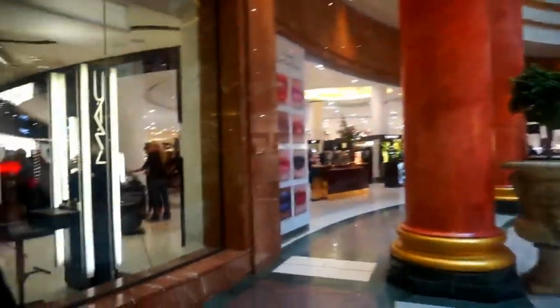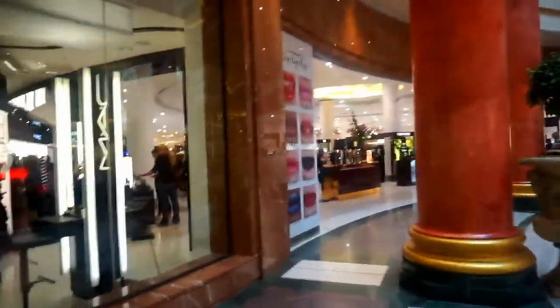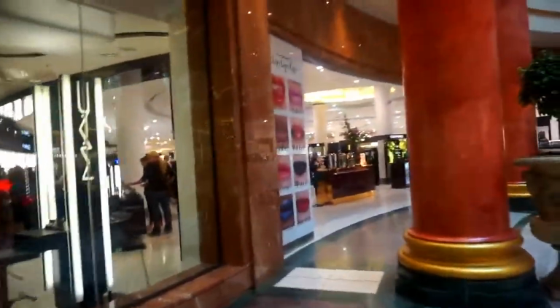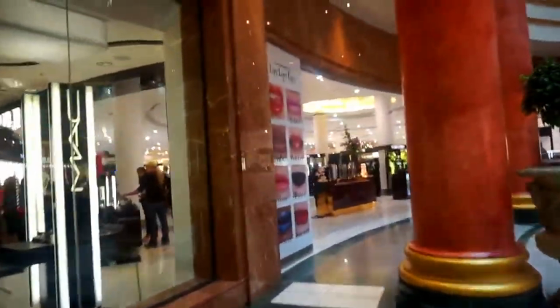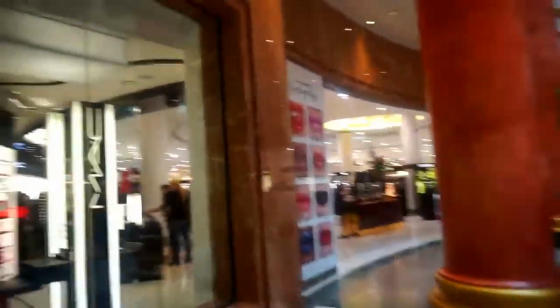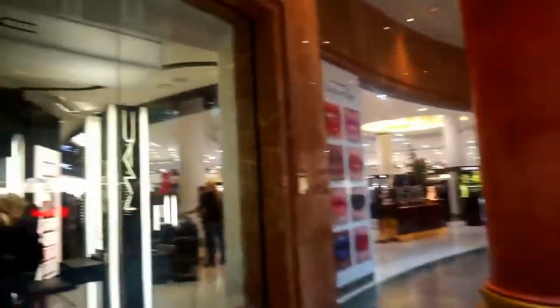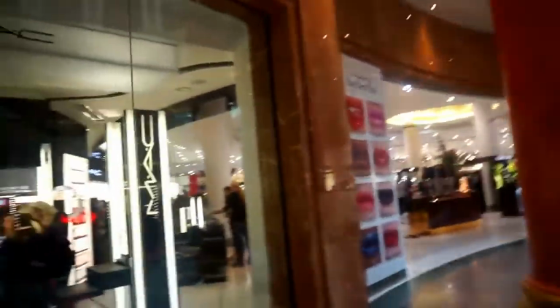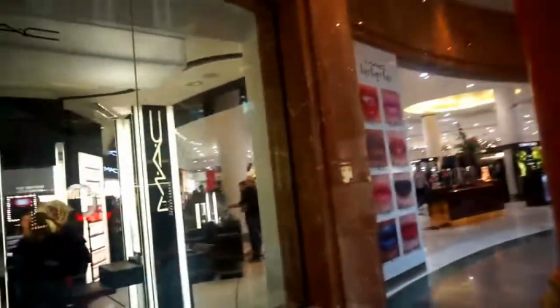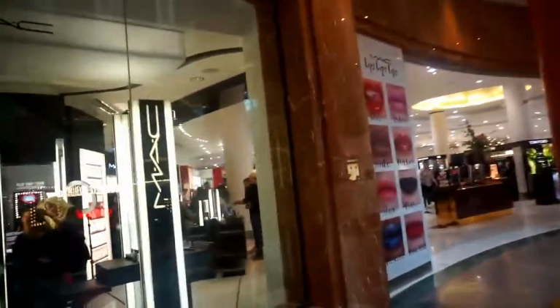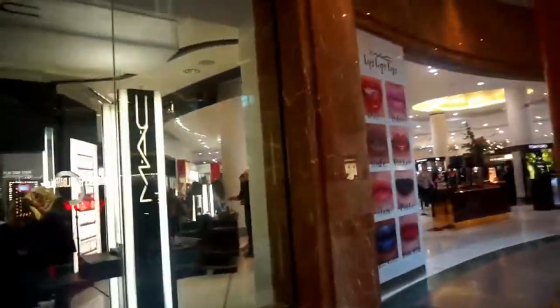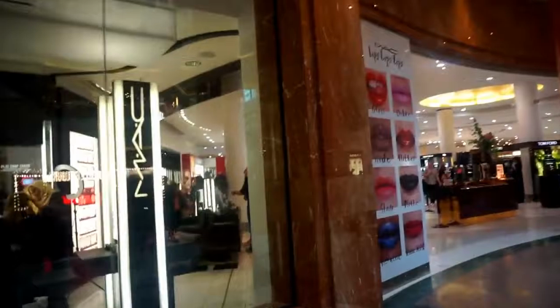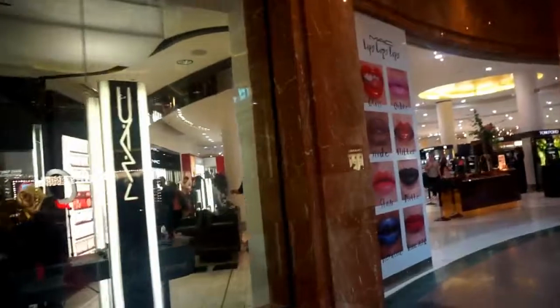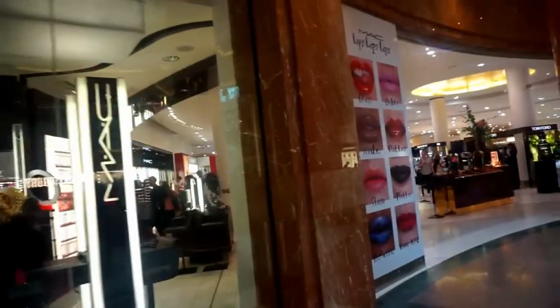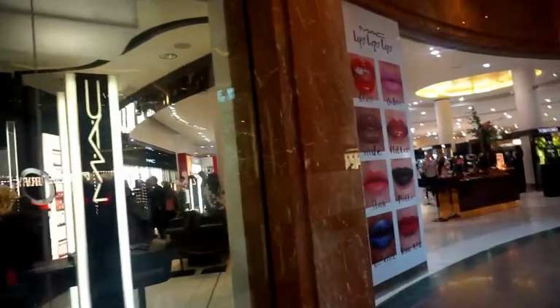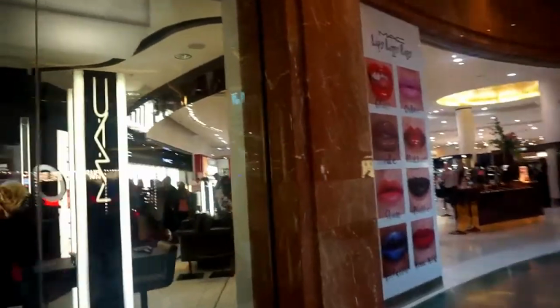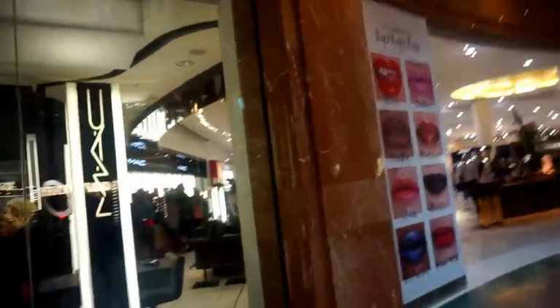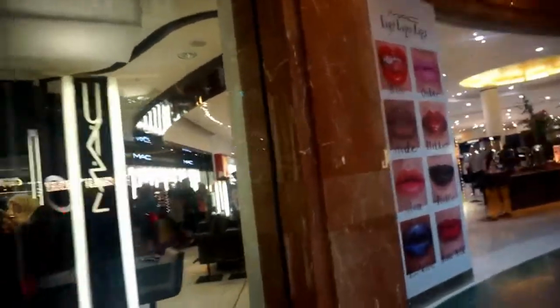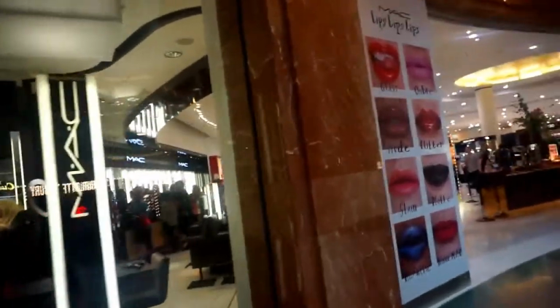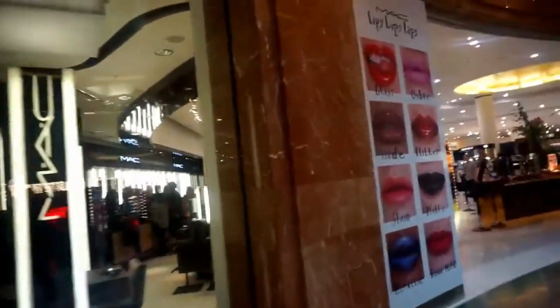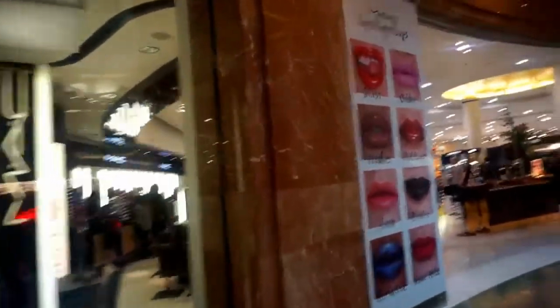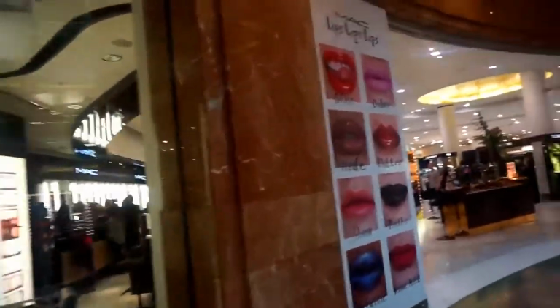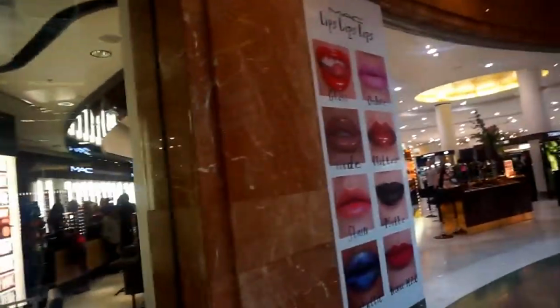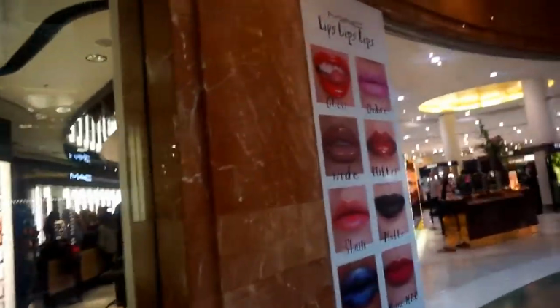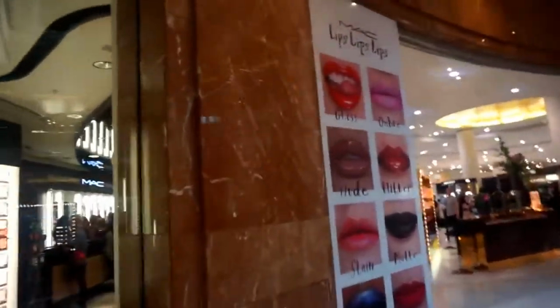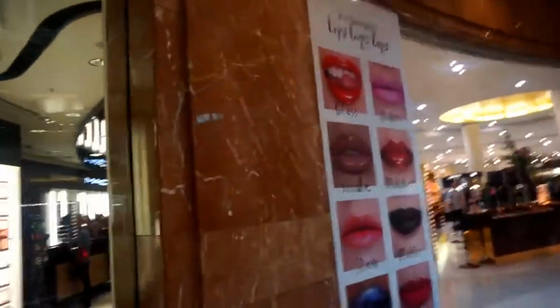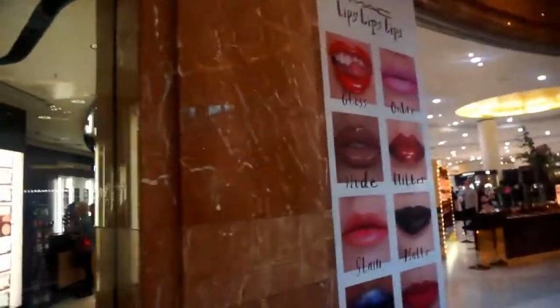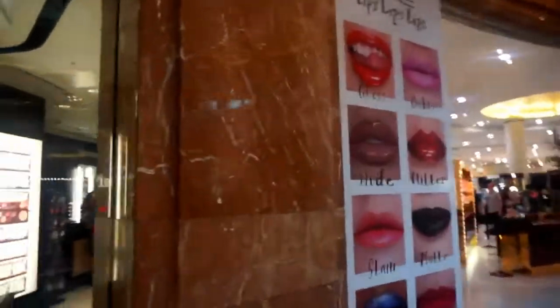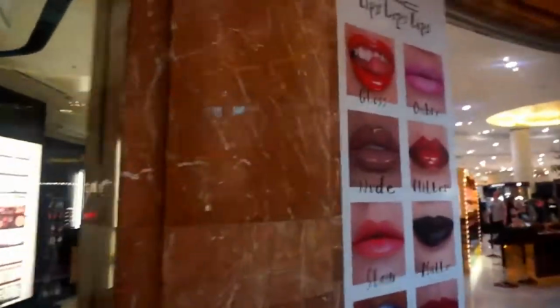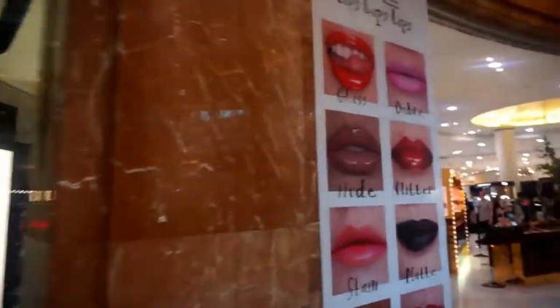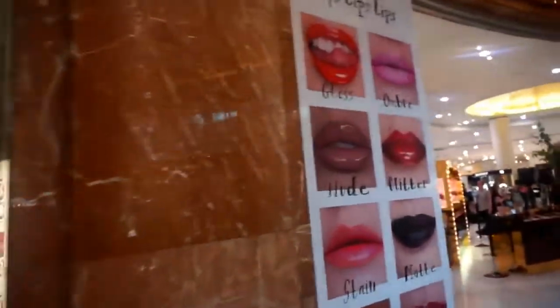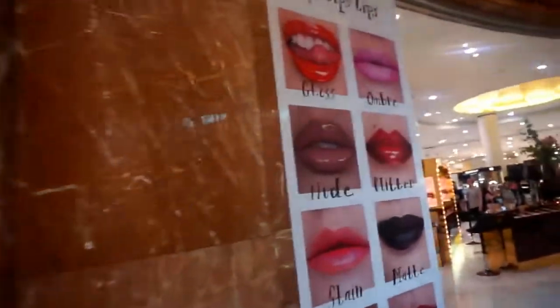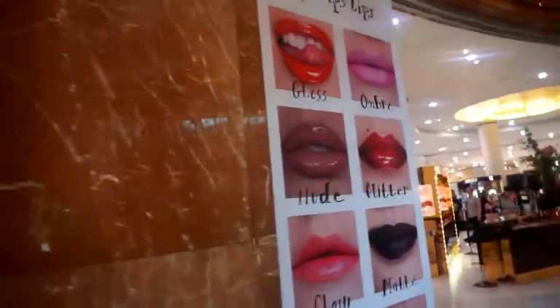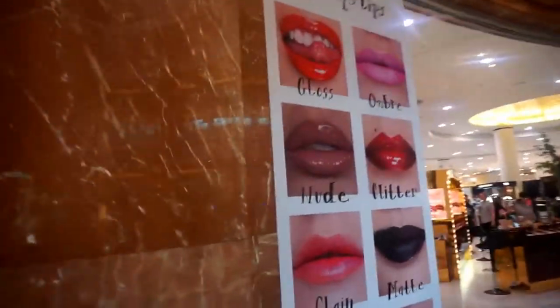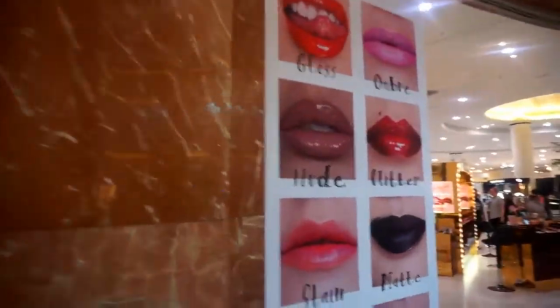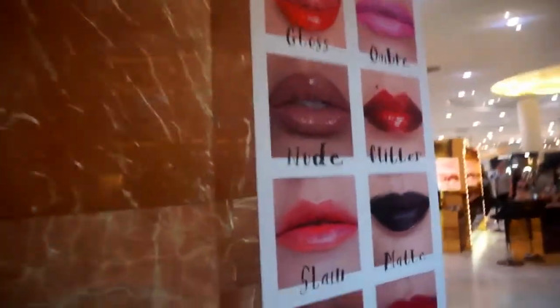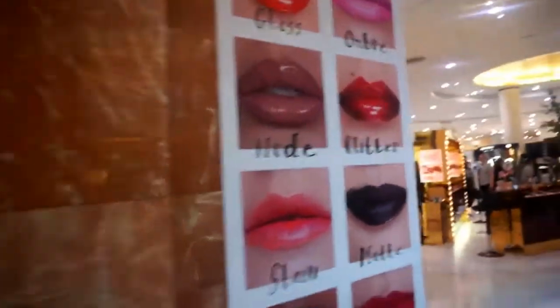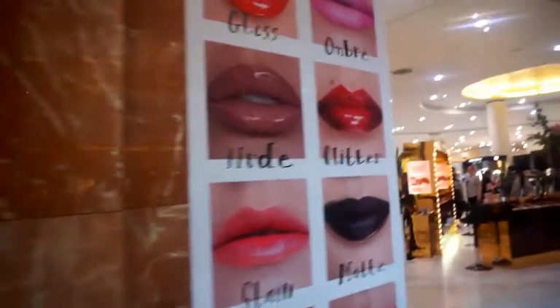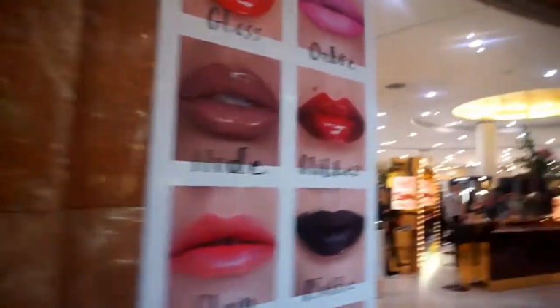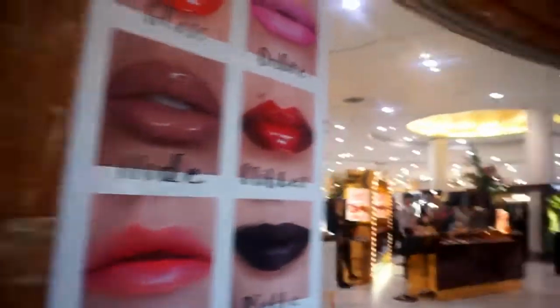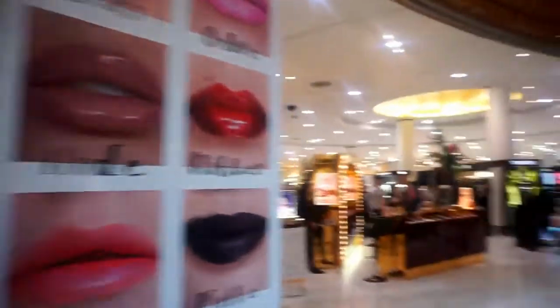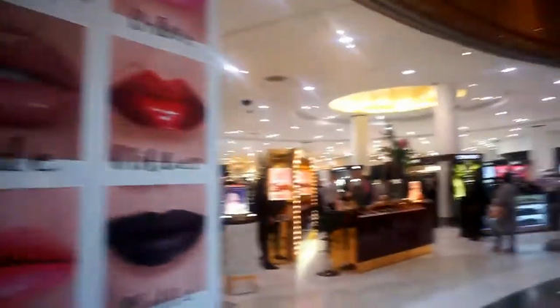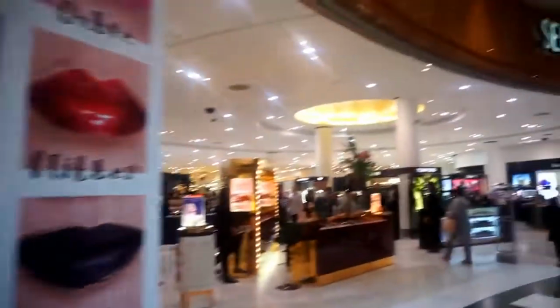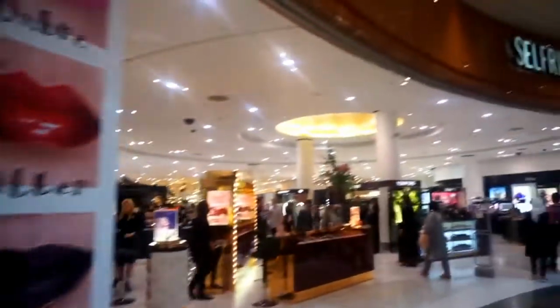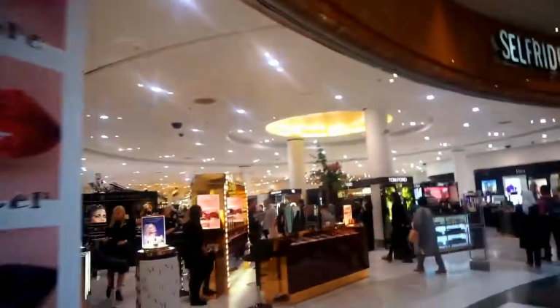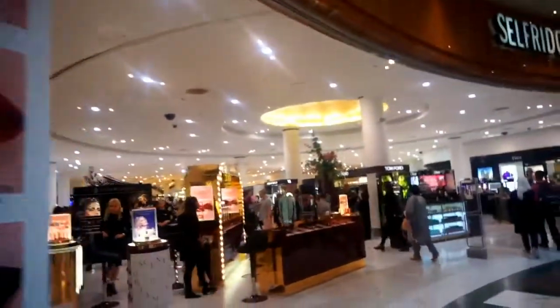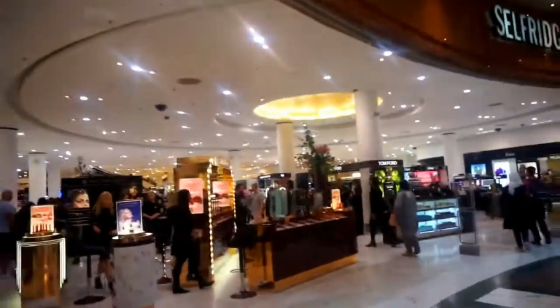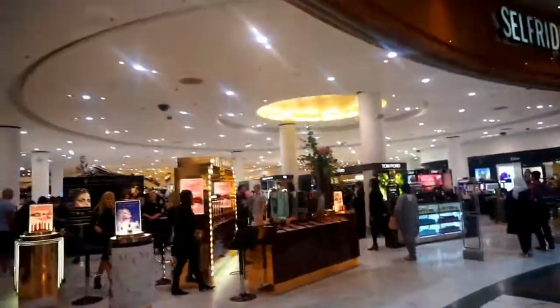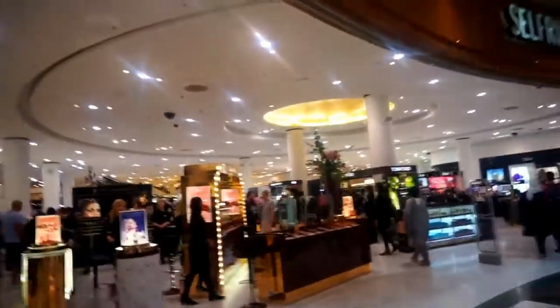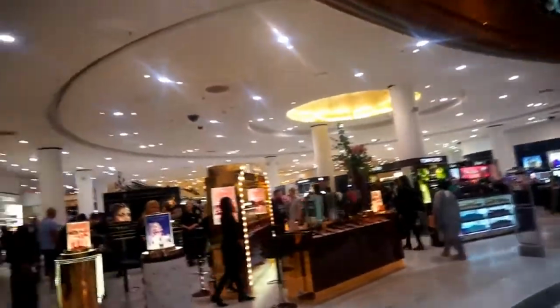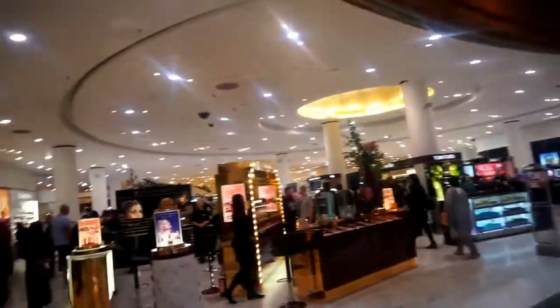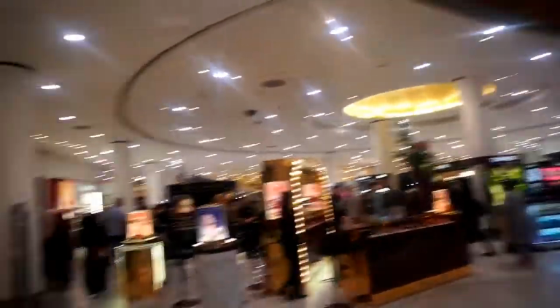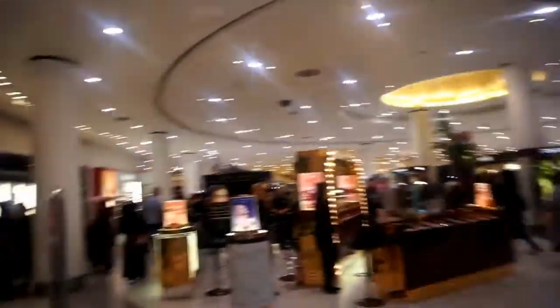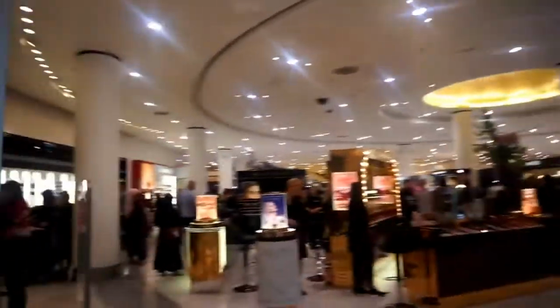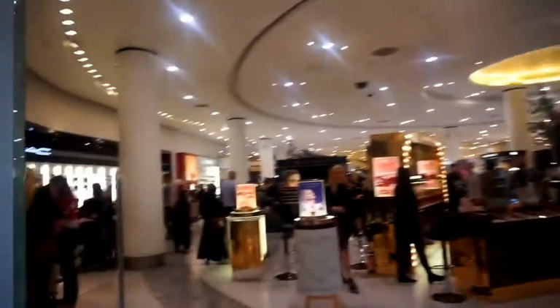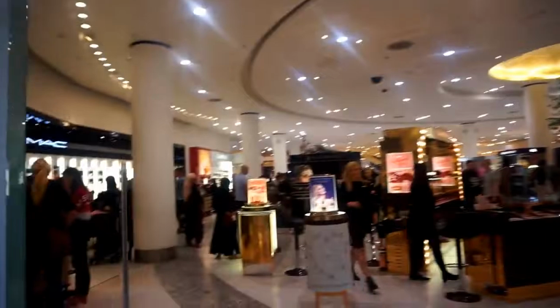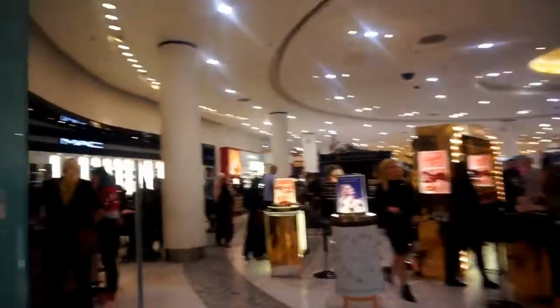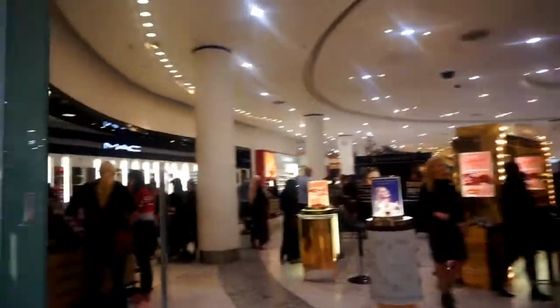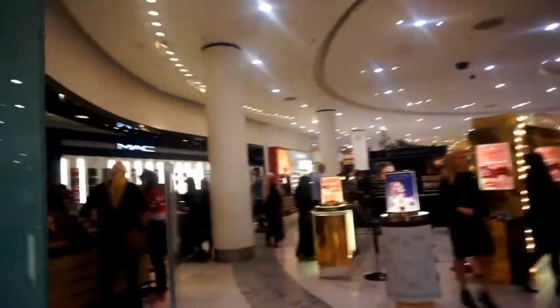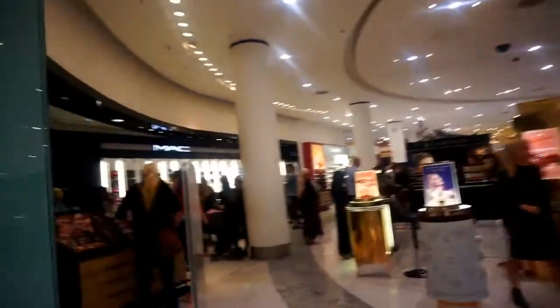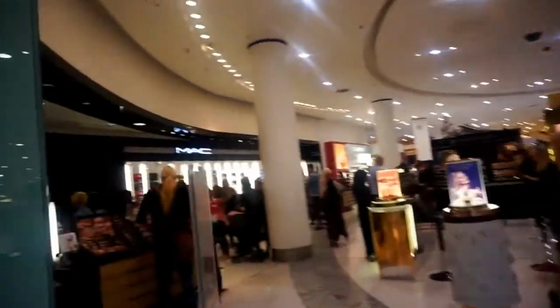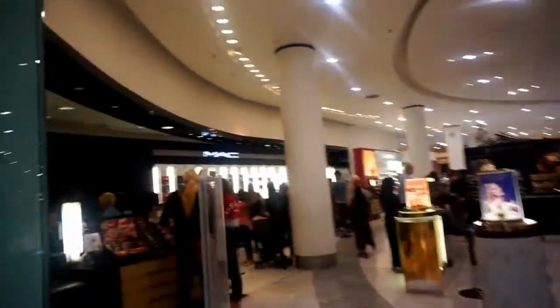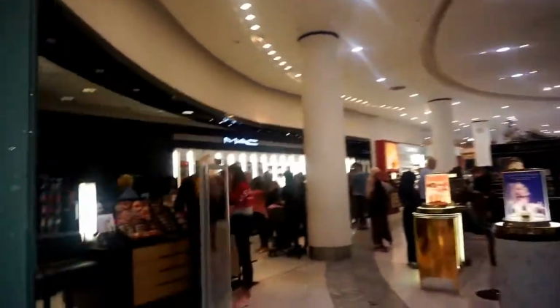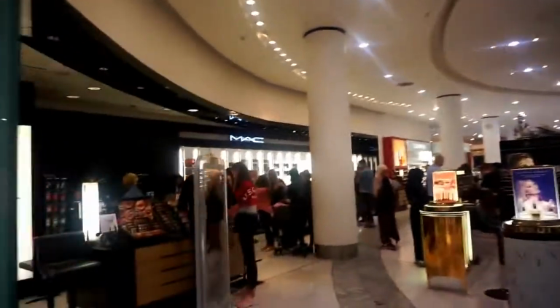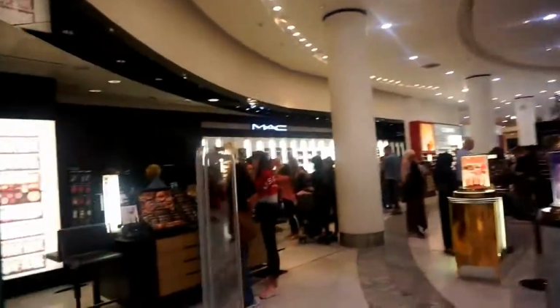Apparently MAC is in Selfridges, so I'm going to have to go in after all. I'm going to Selfridges but I'm going straight to what I want to buy.